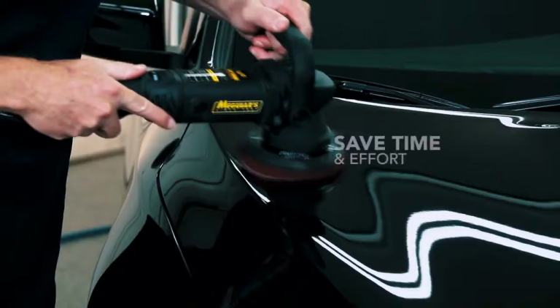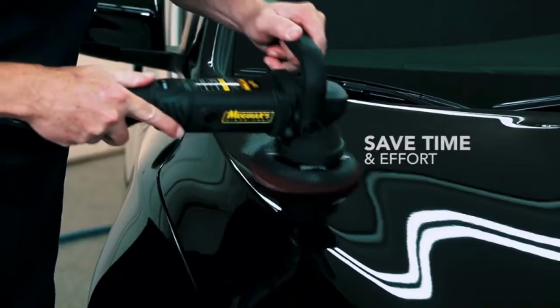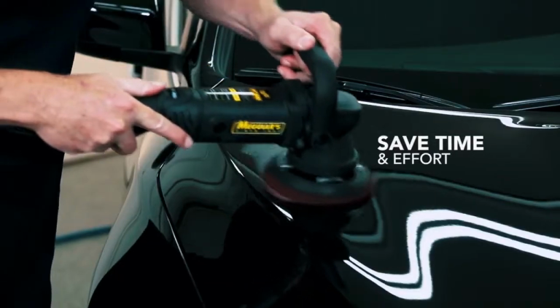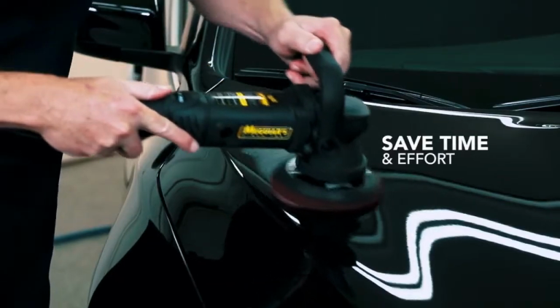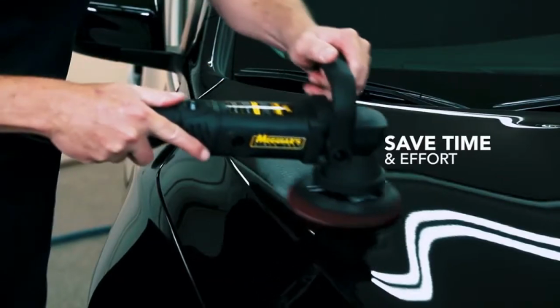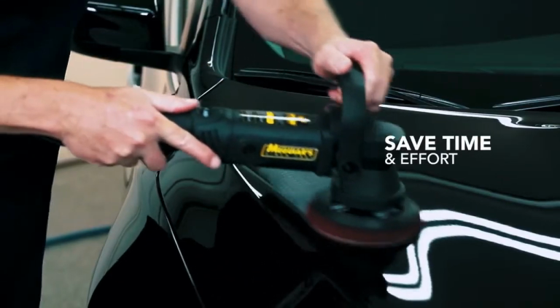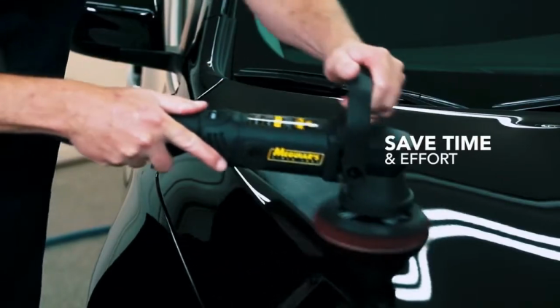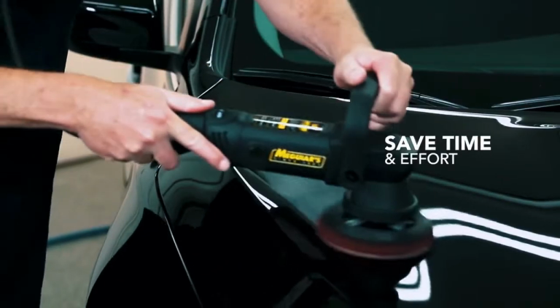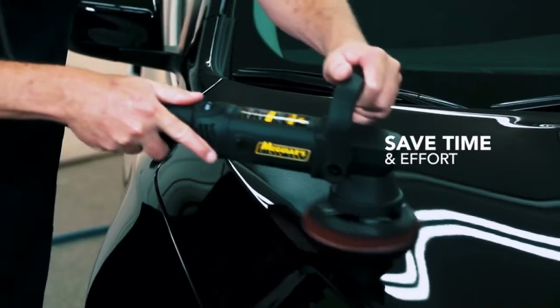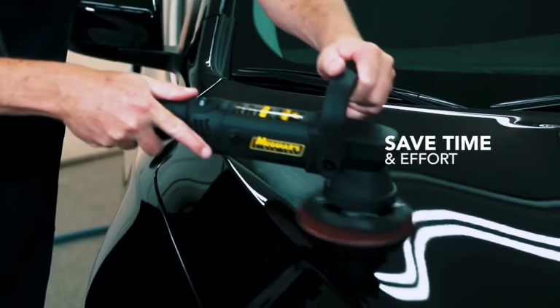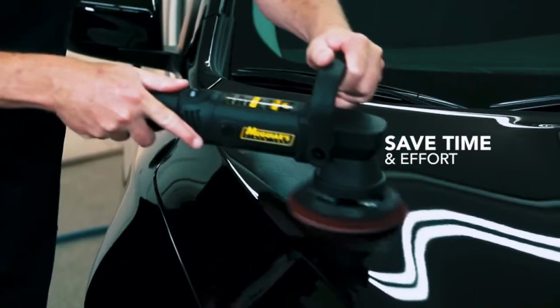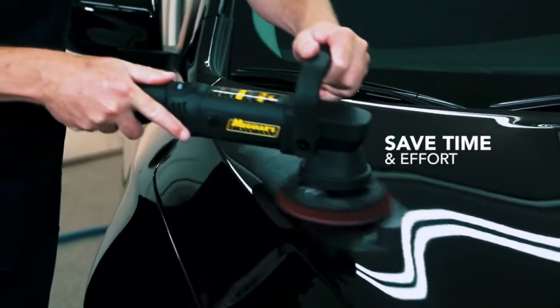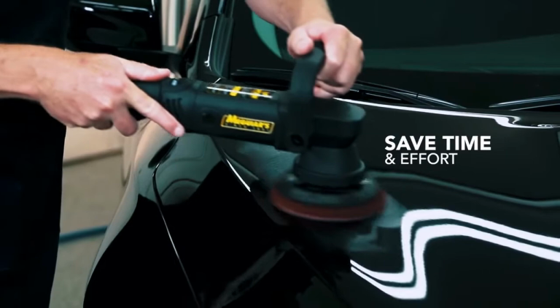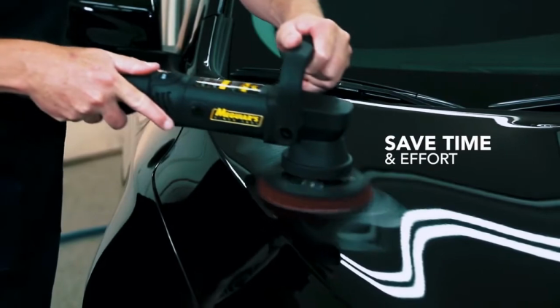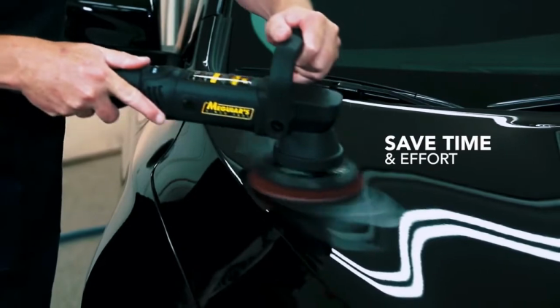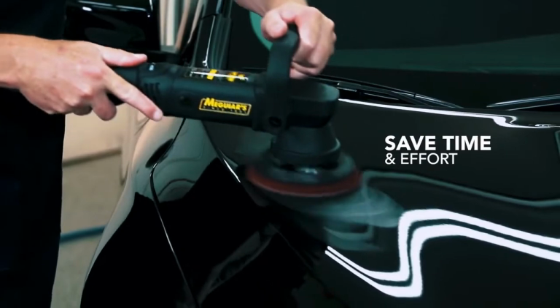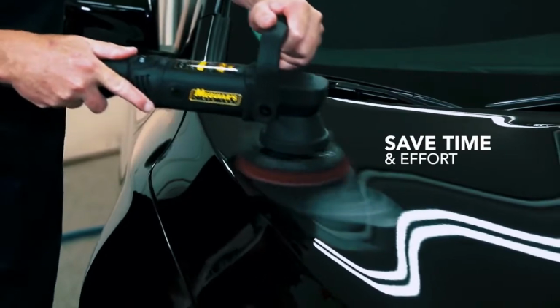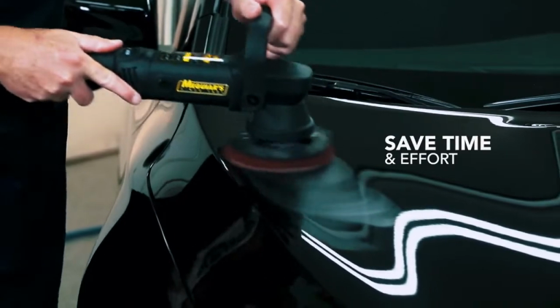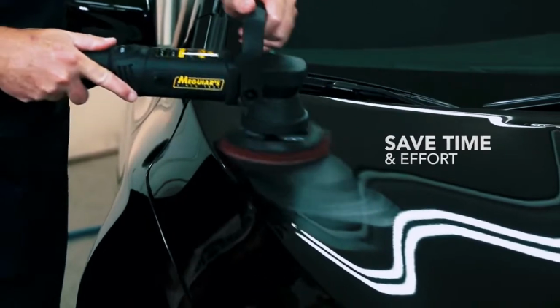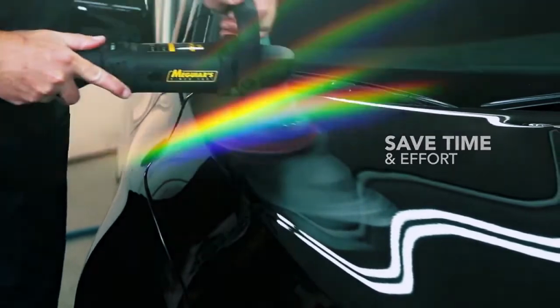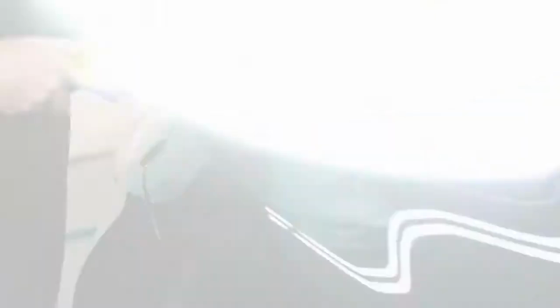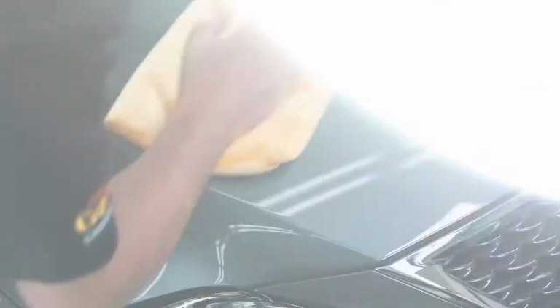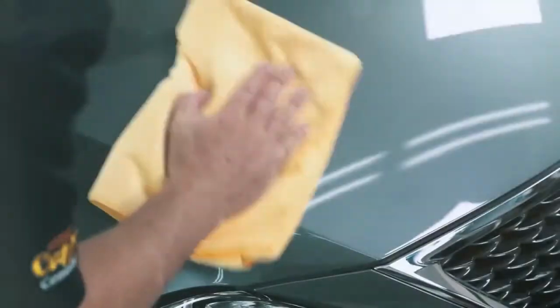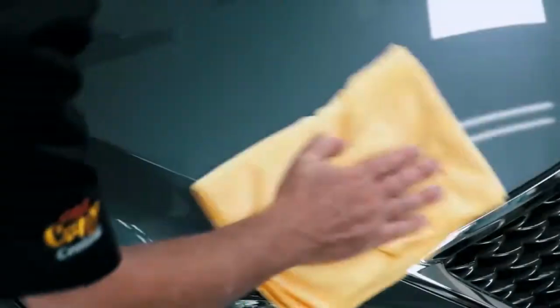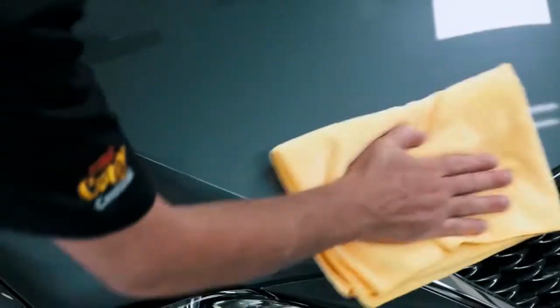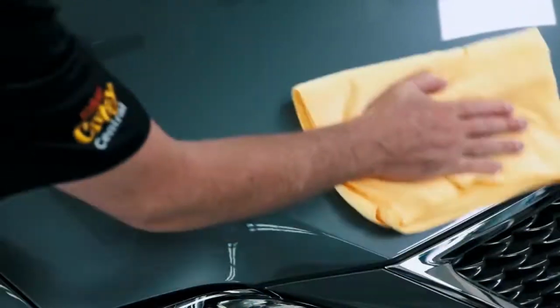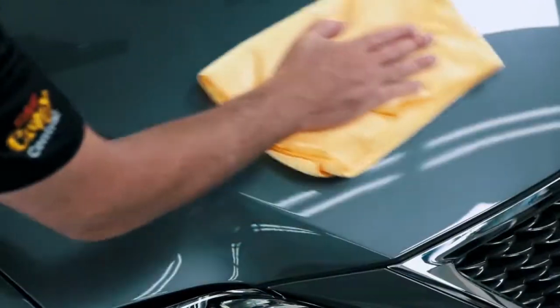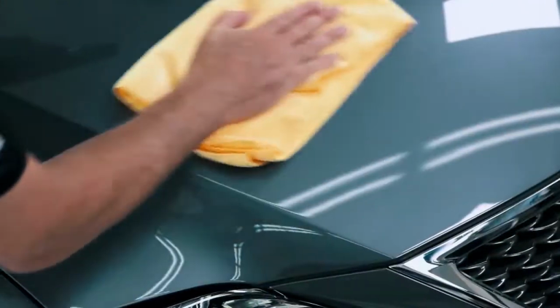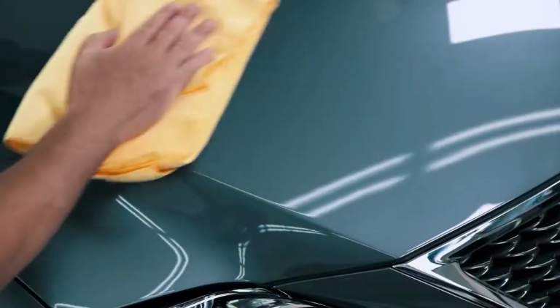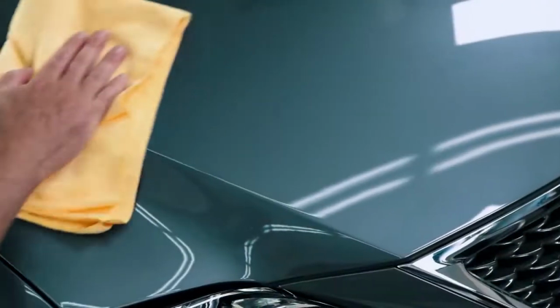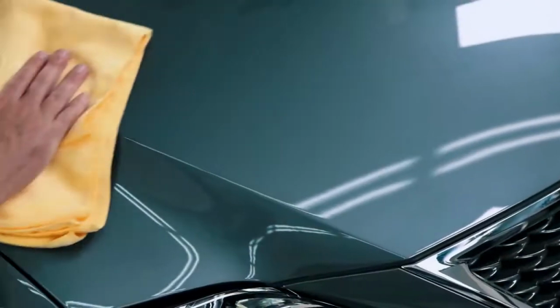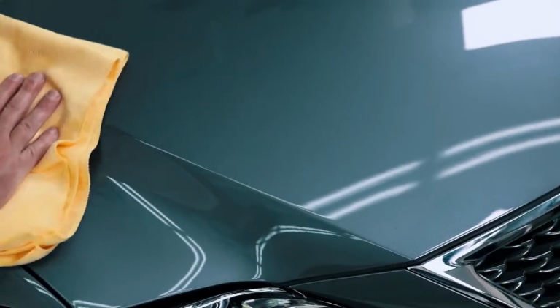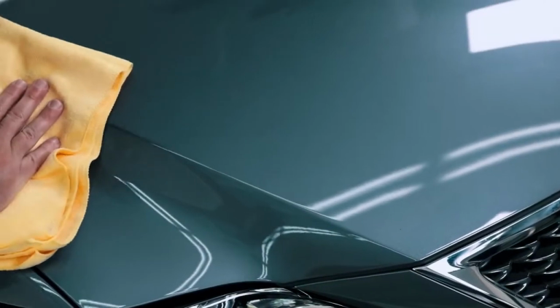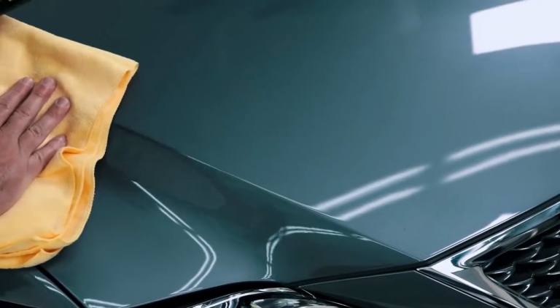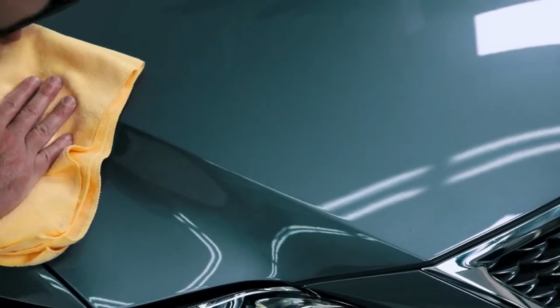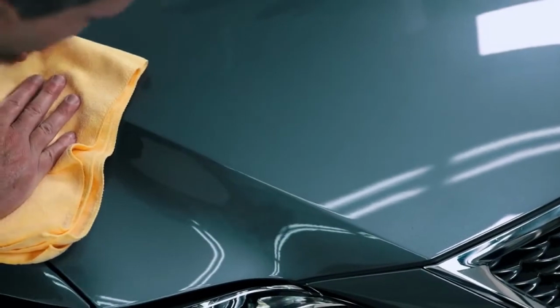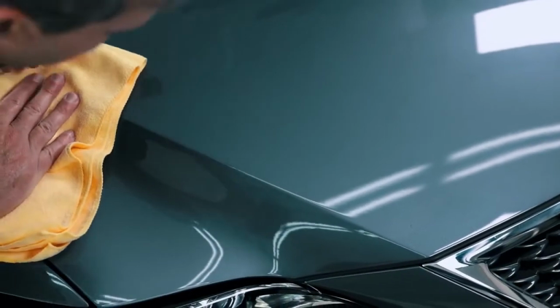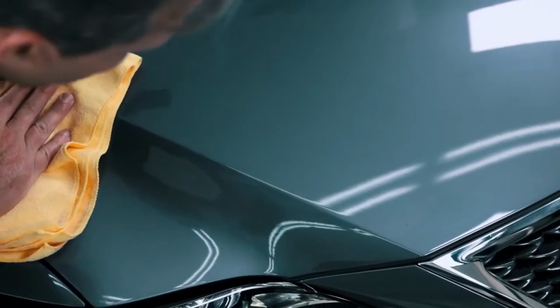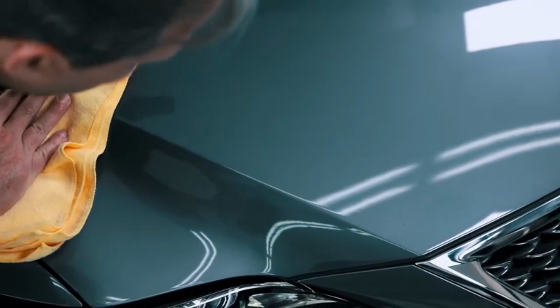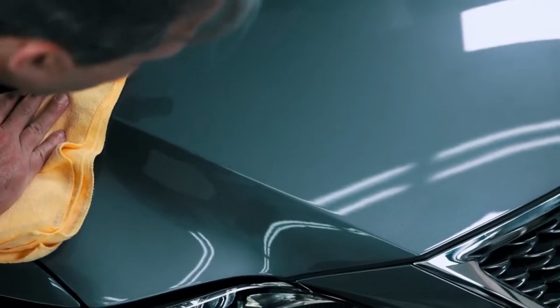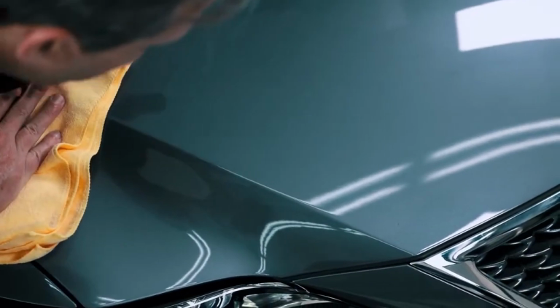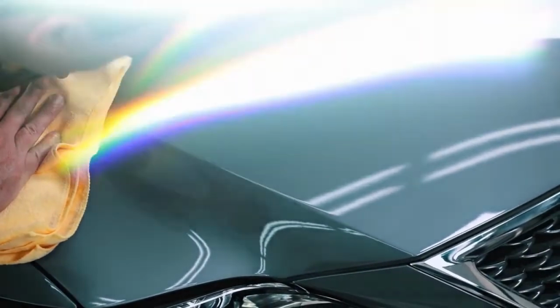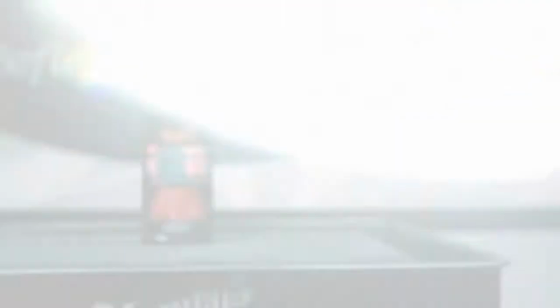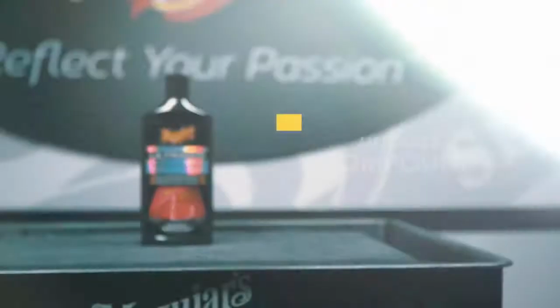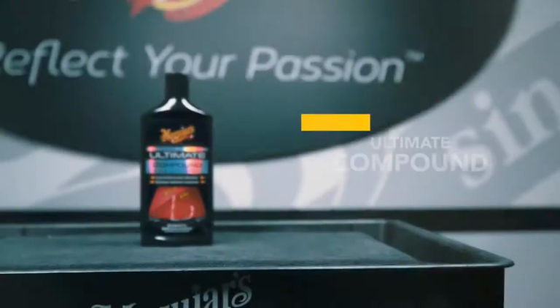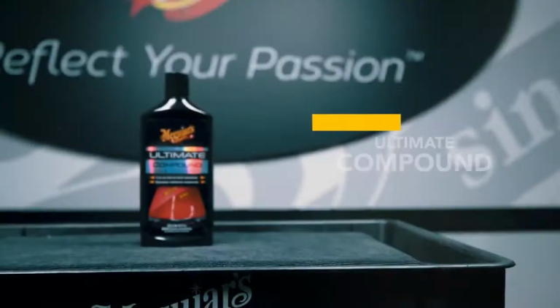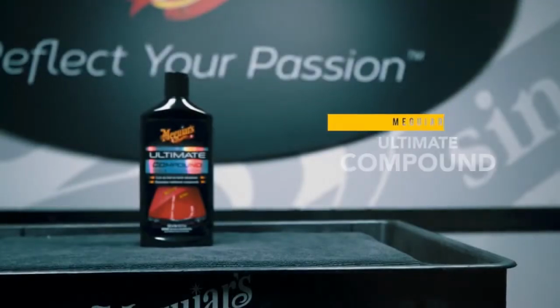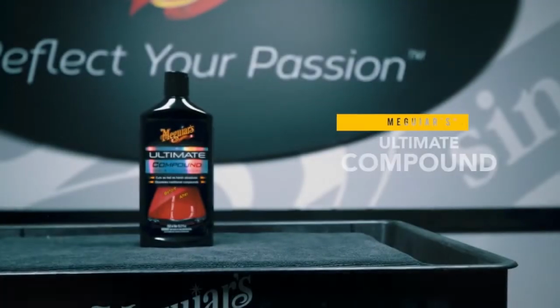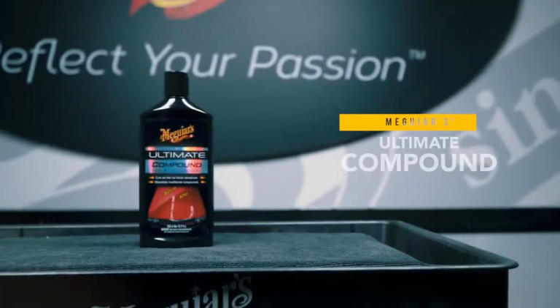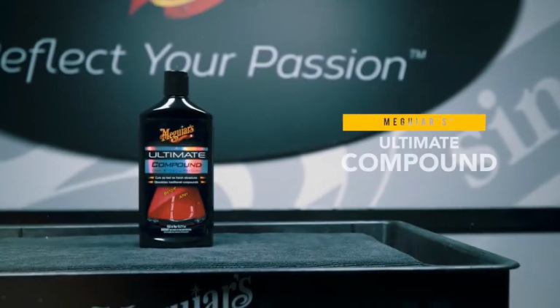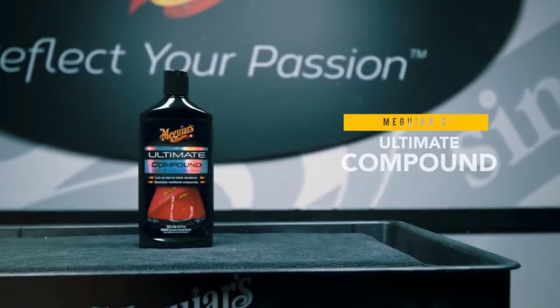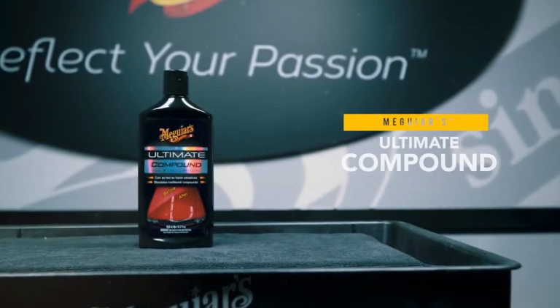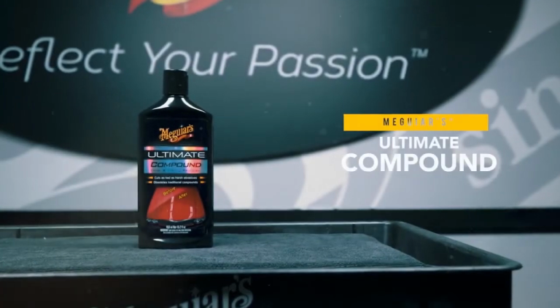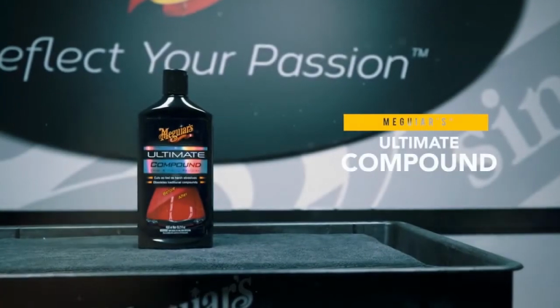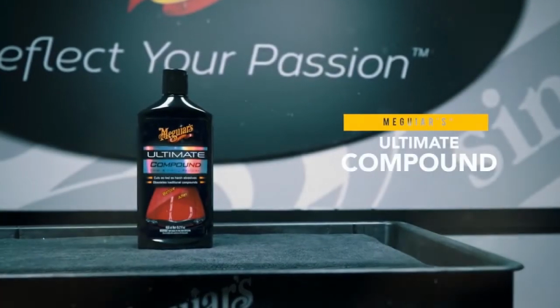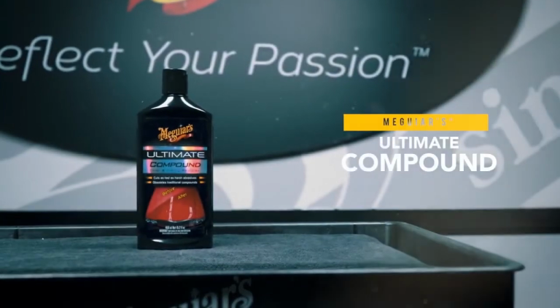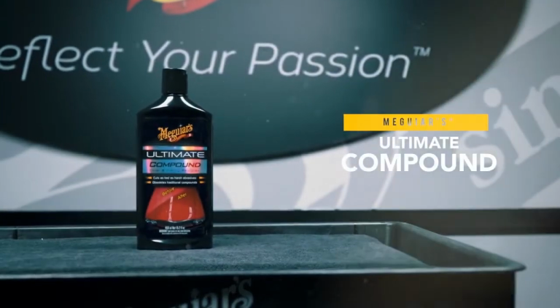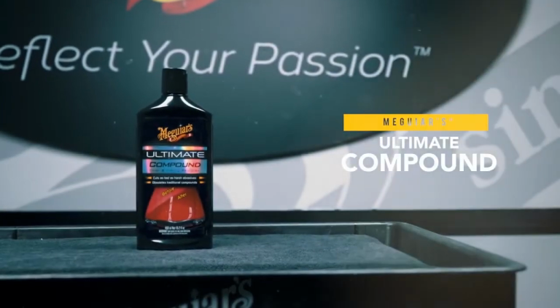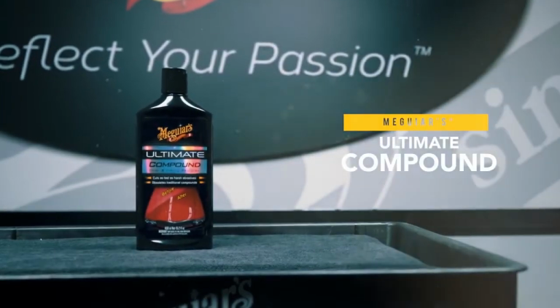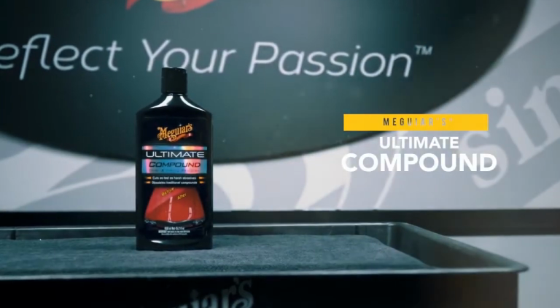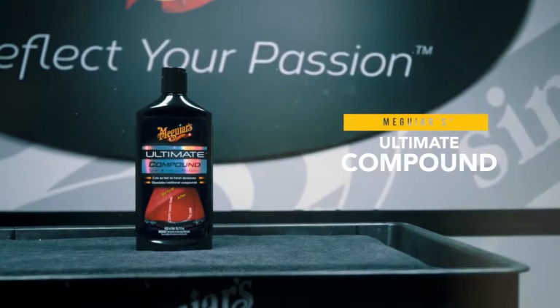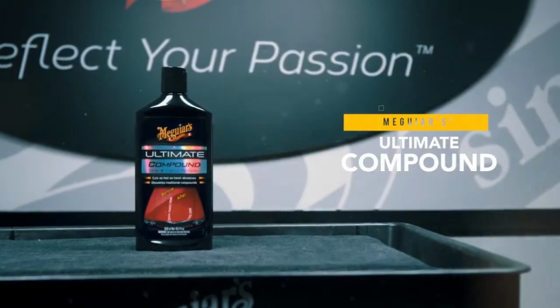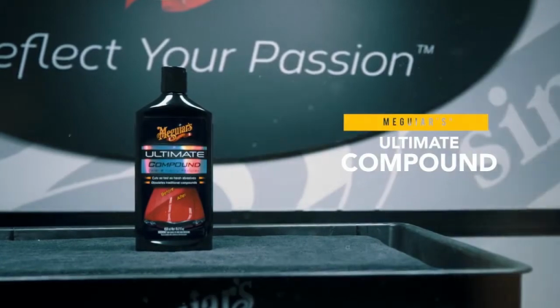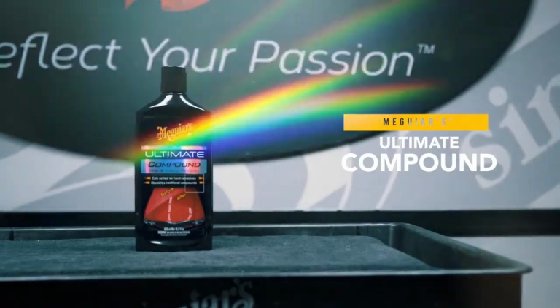Cuts fast to leave a finish looking good. For a stunning finish, use Meguiar's Ultimate Compound on clear coat and single-stage paints.